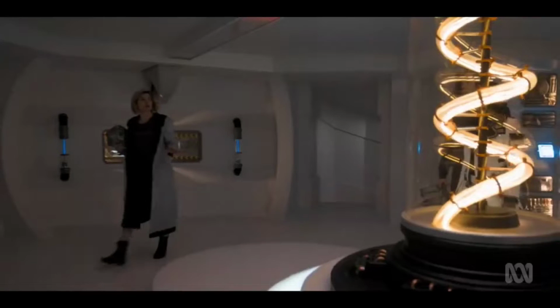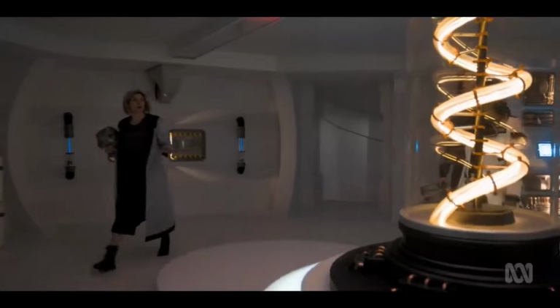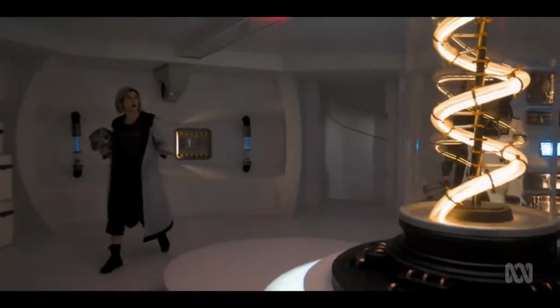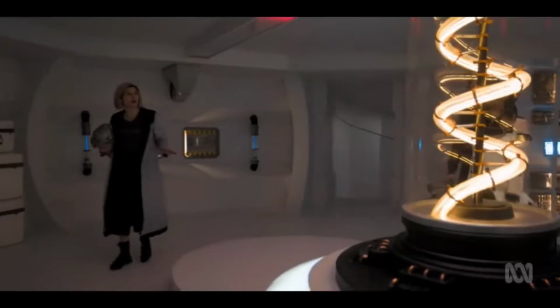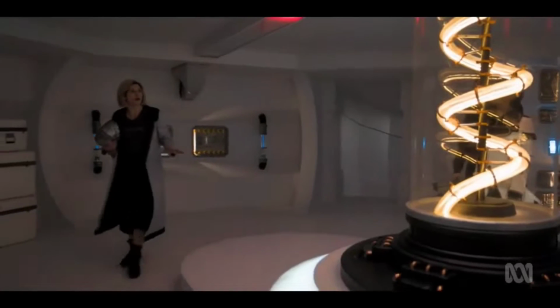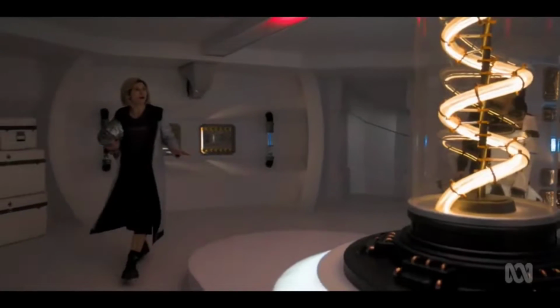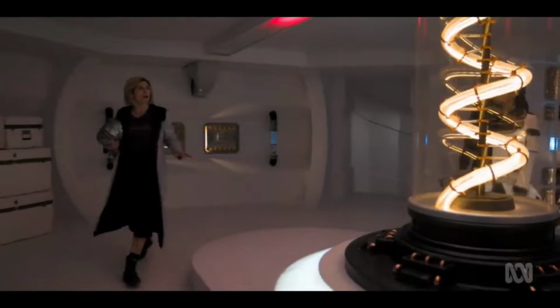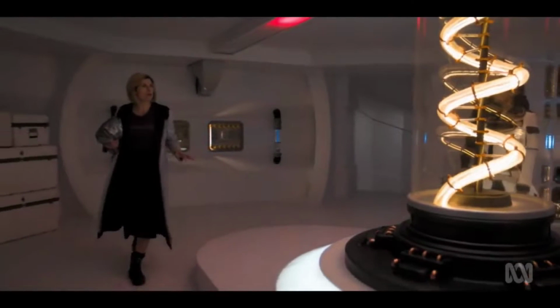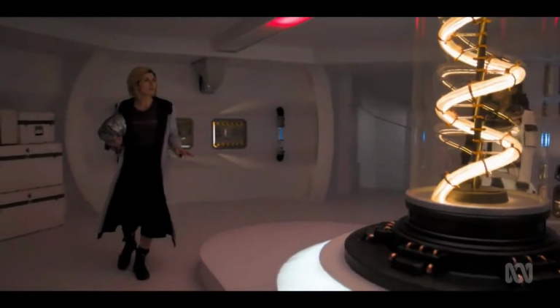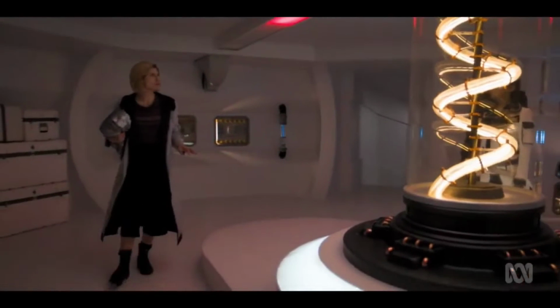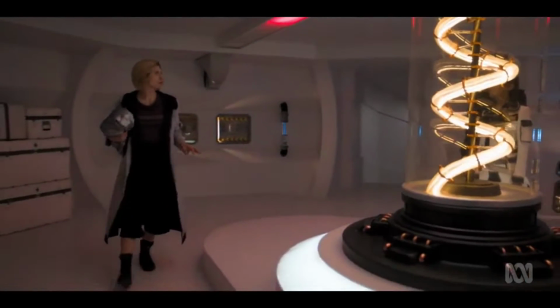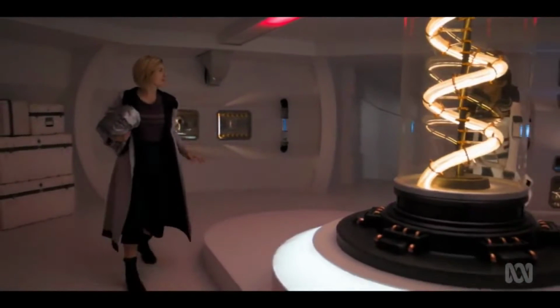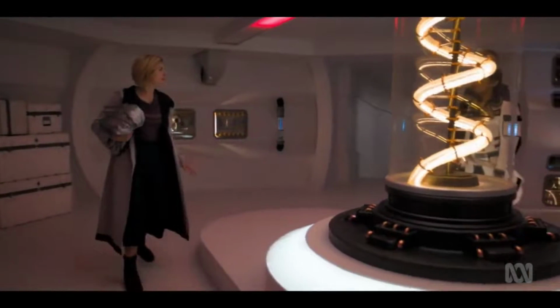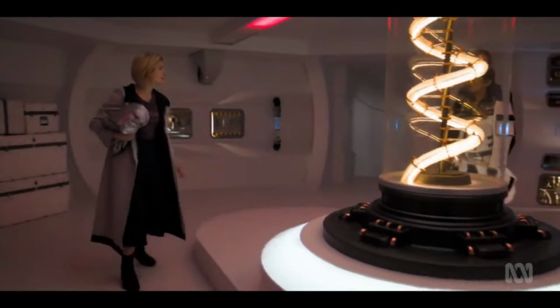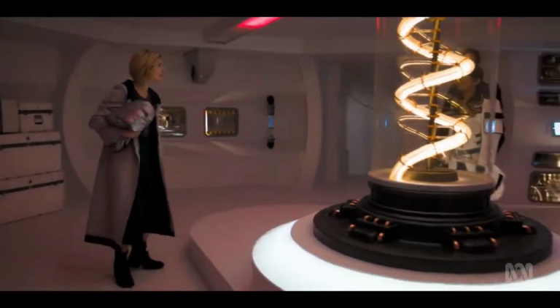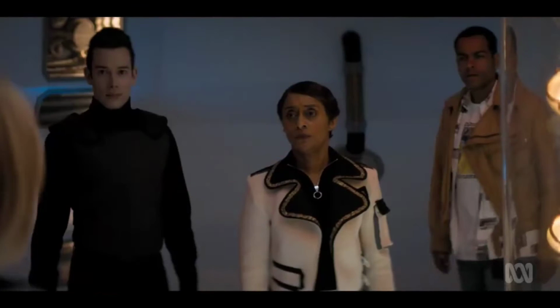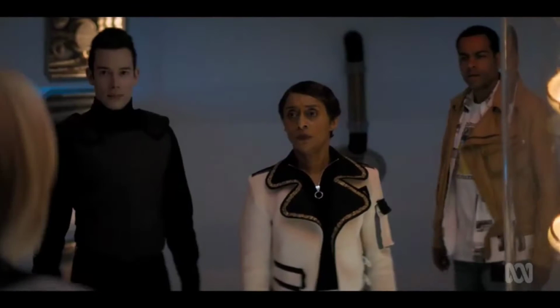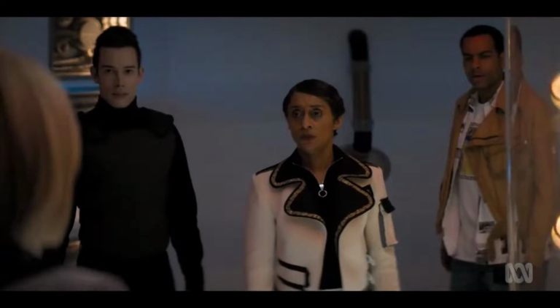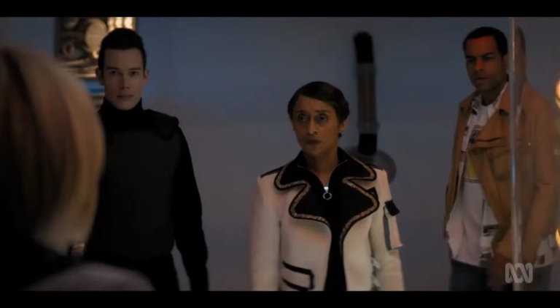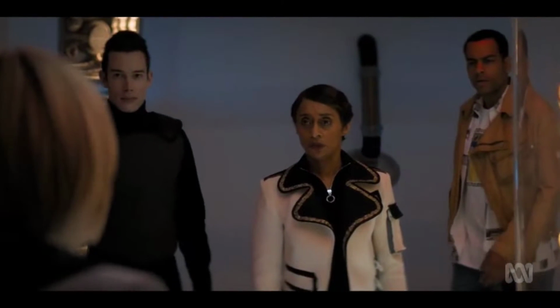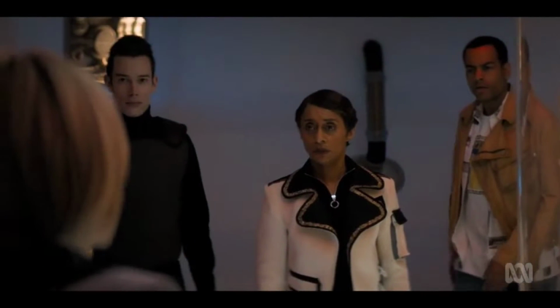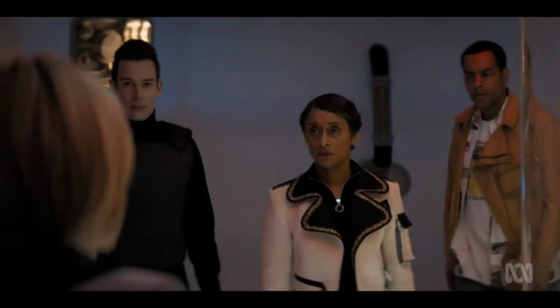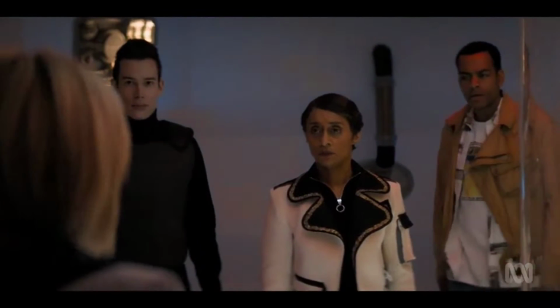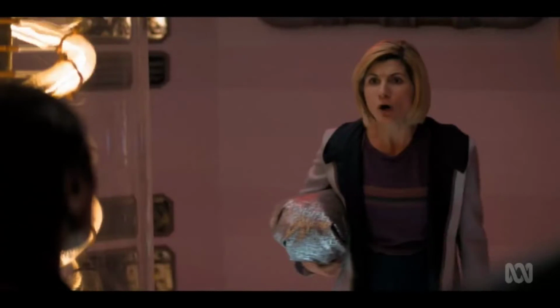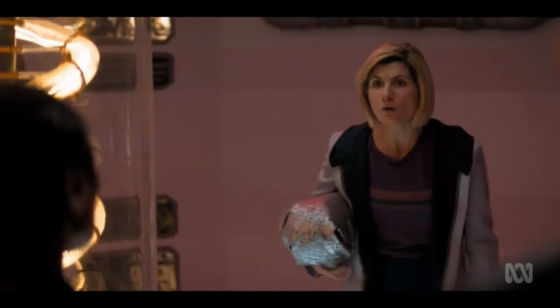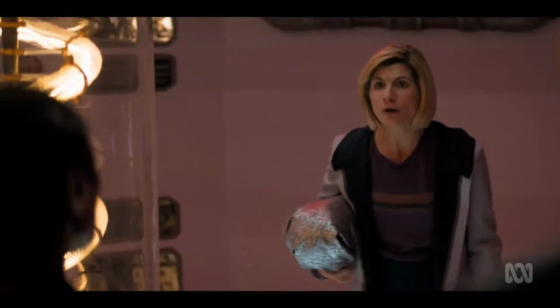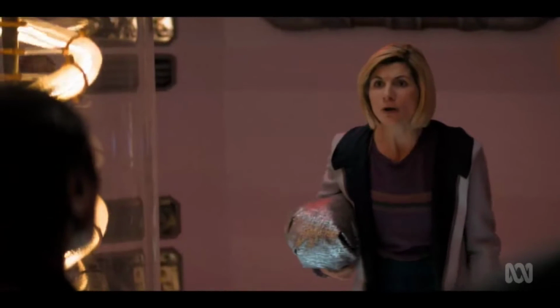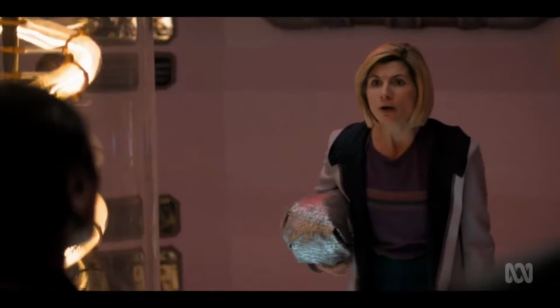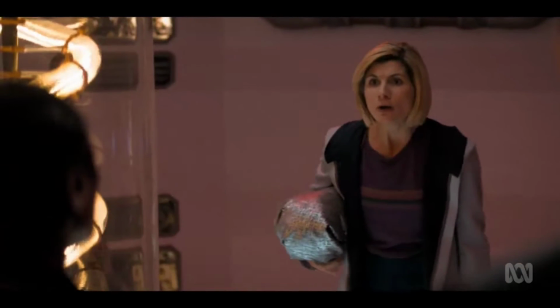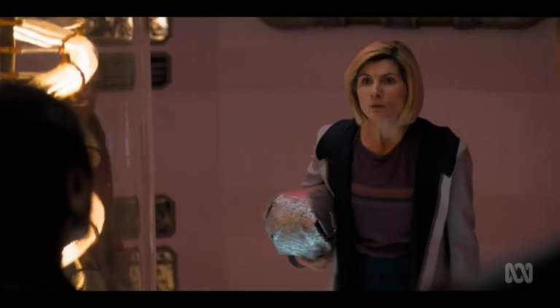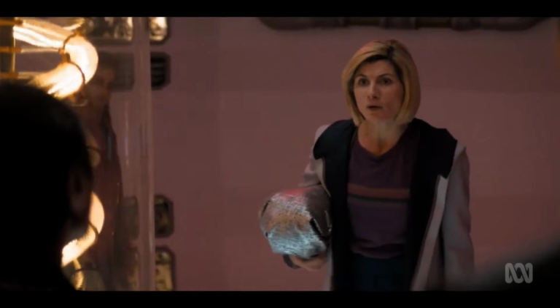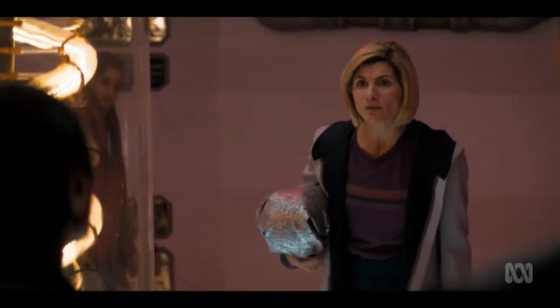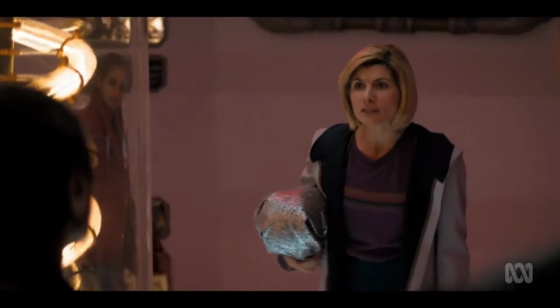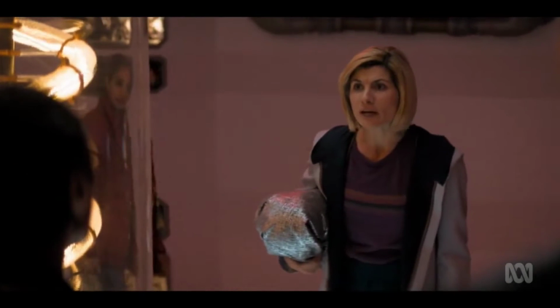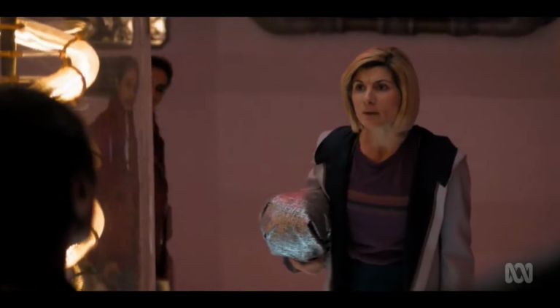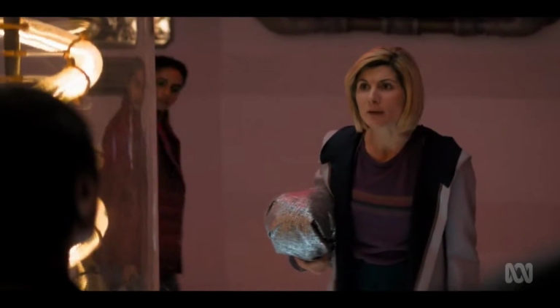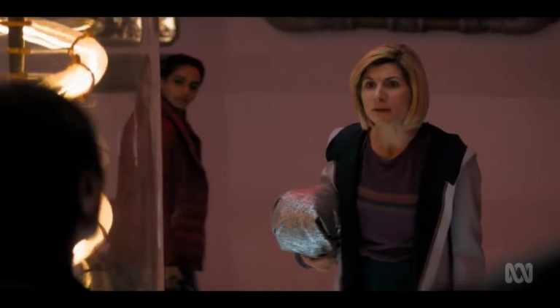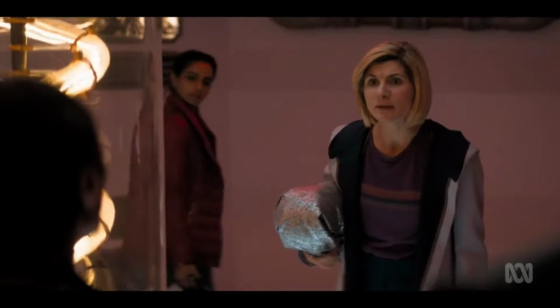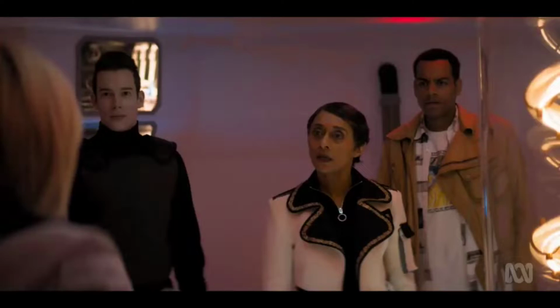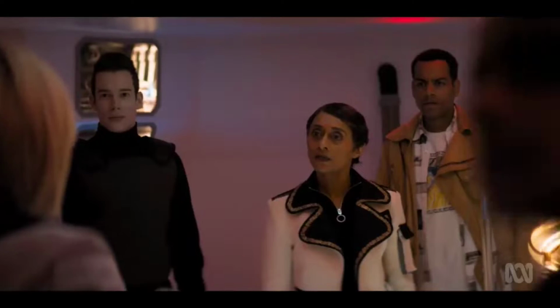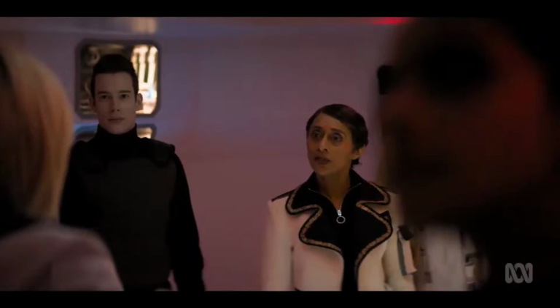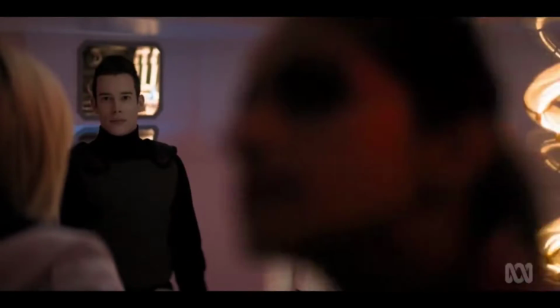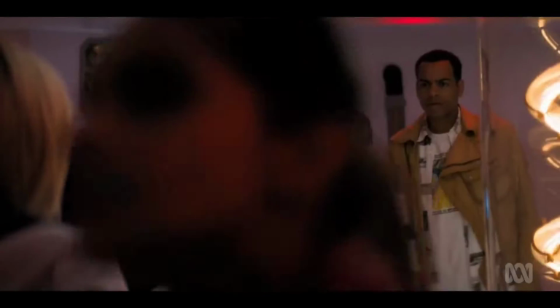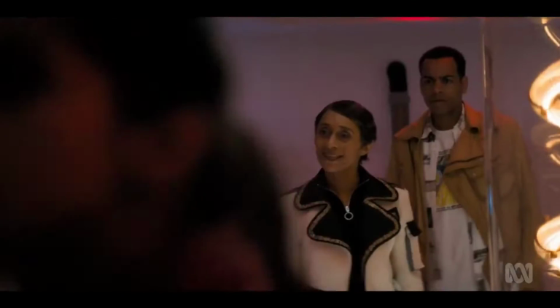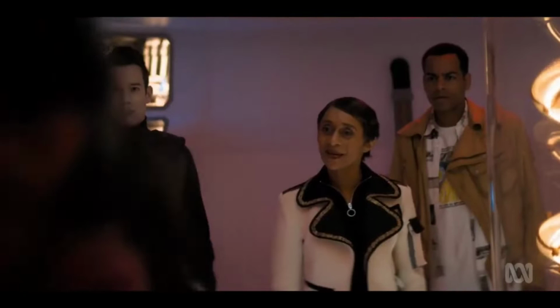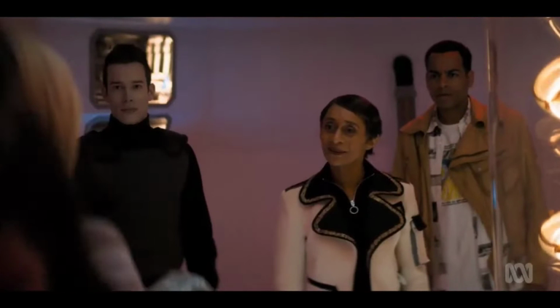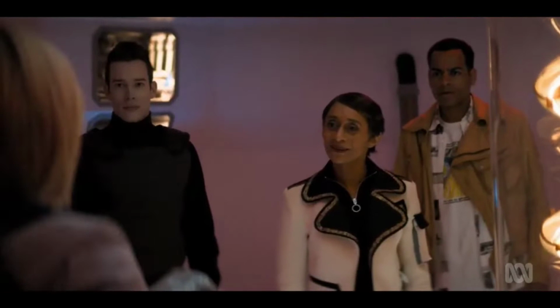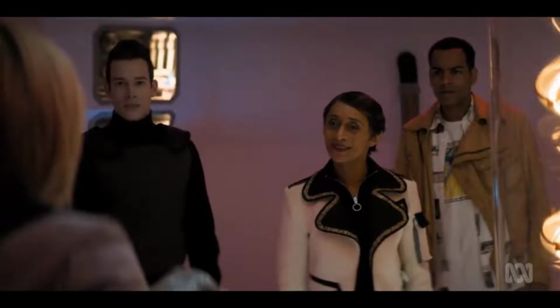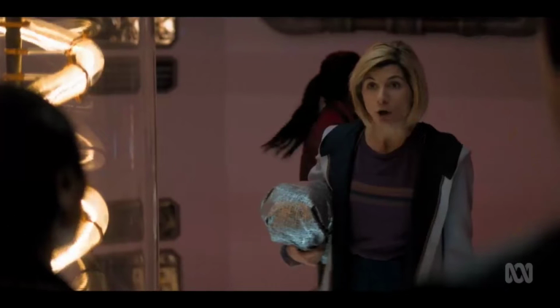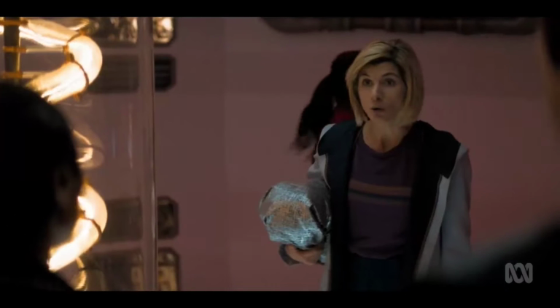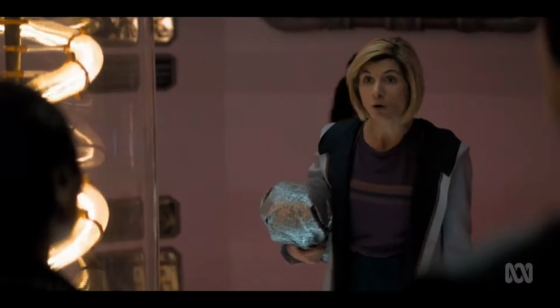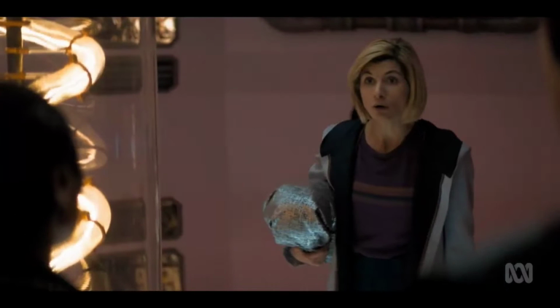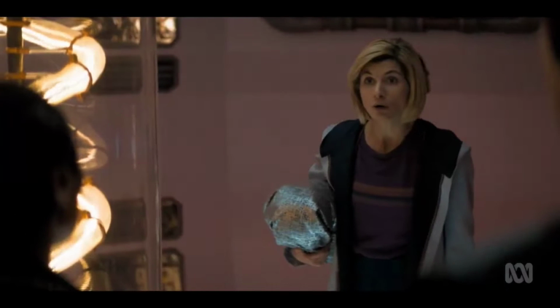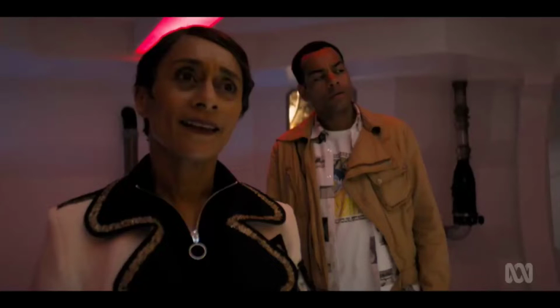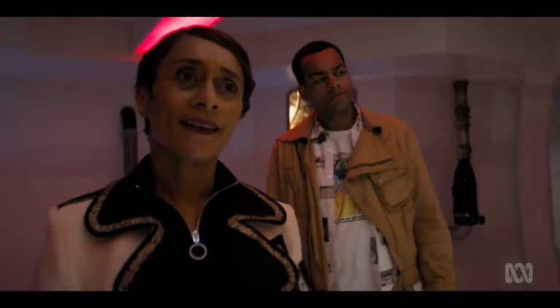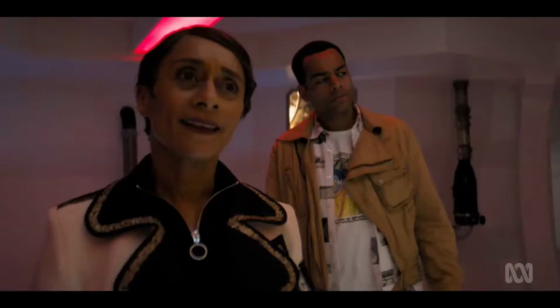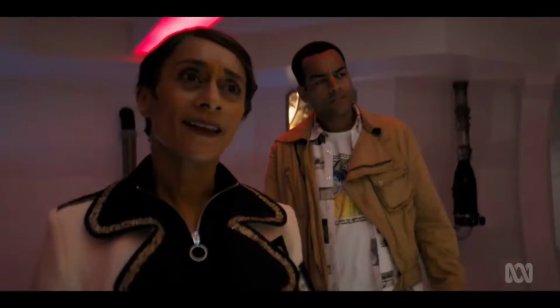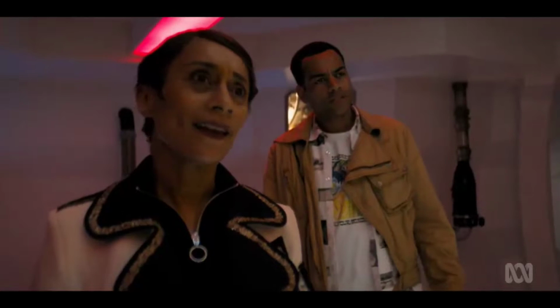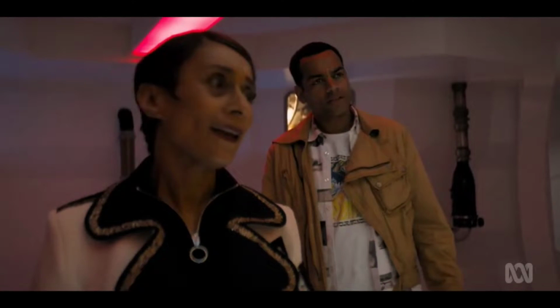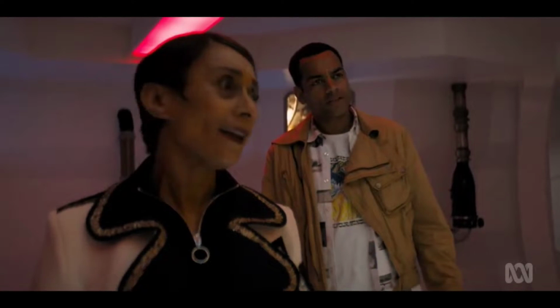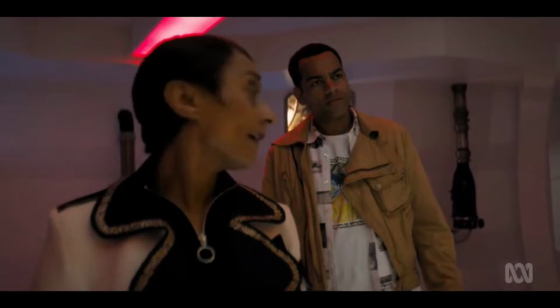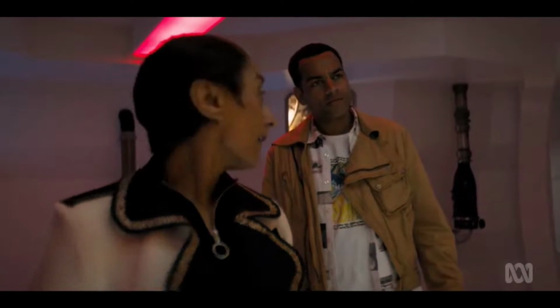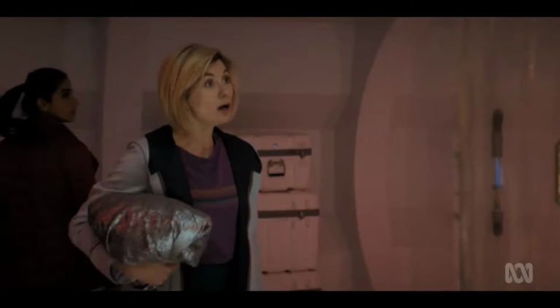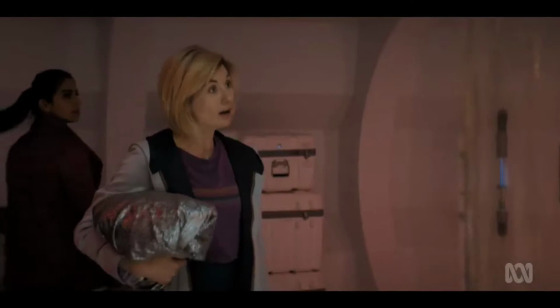Drive. What century is this? Are you joking? No. We travel in time. Are you joking now? No. 67th.